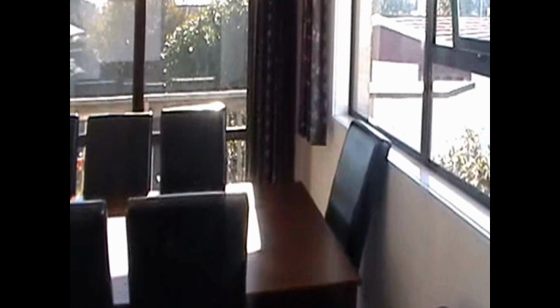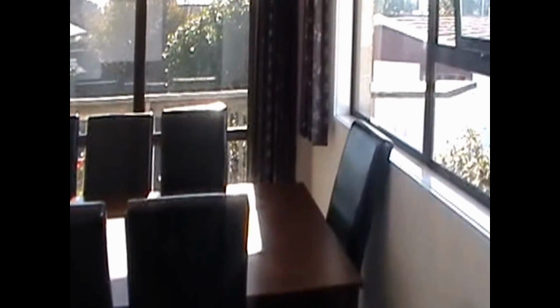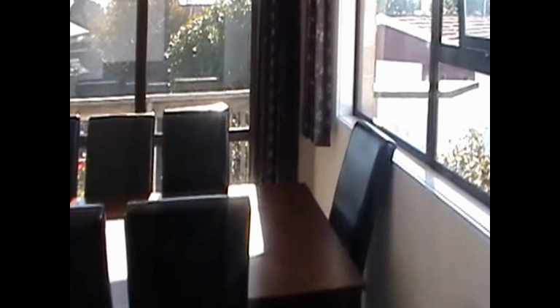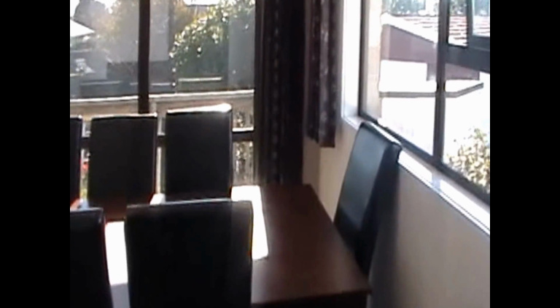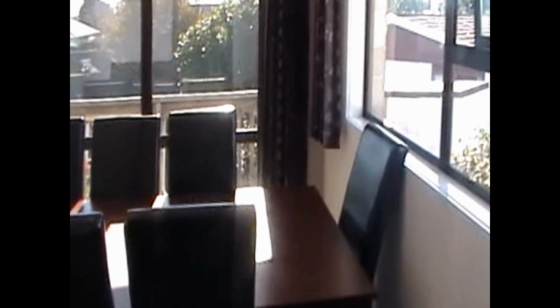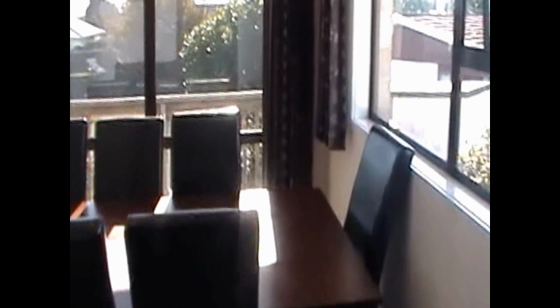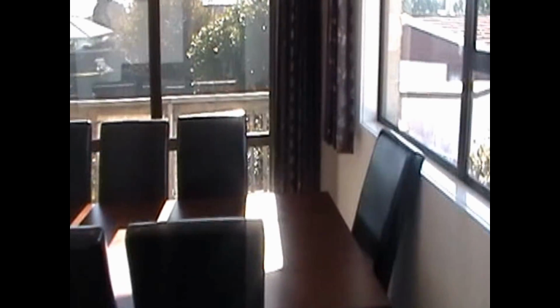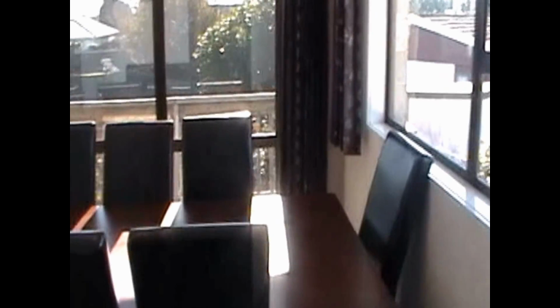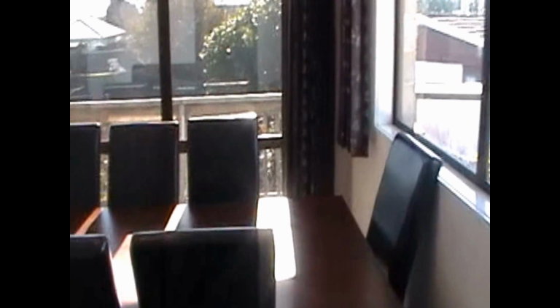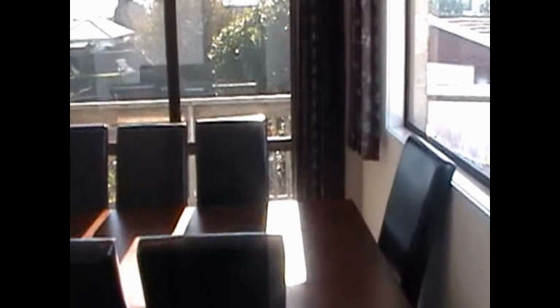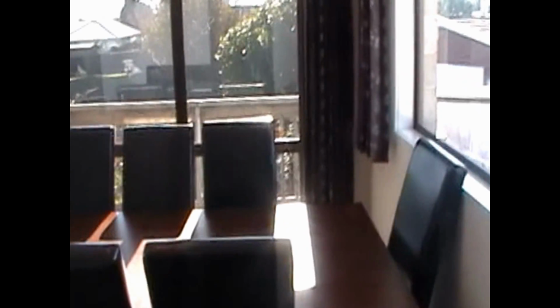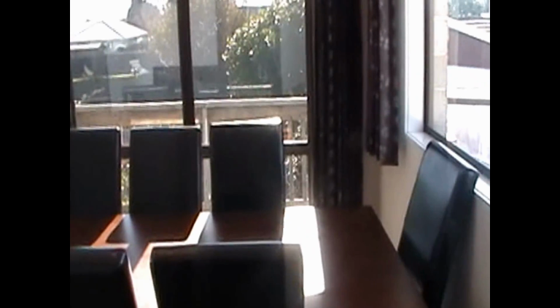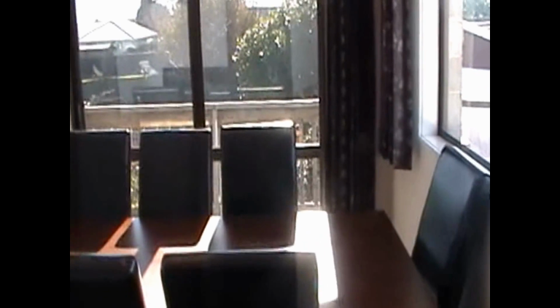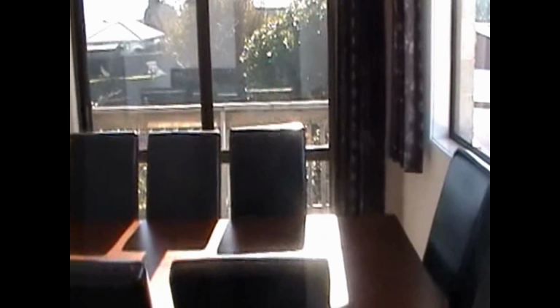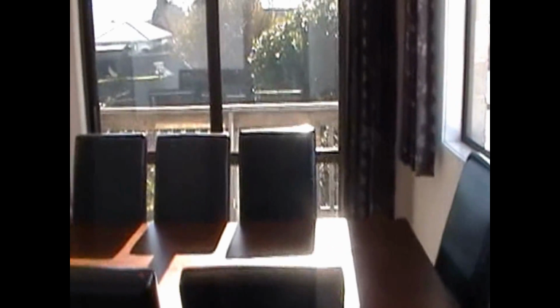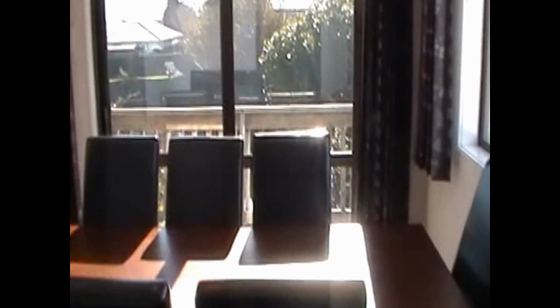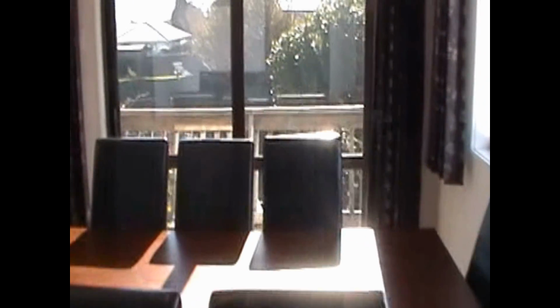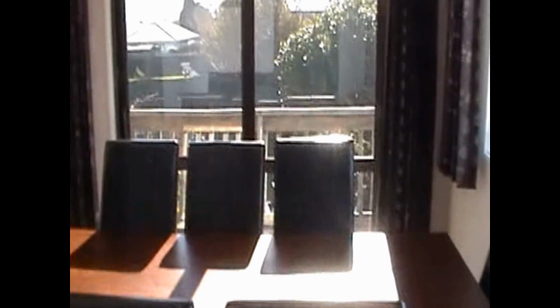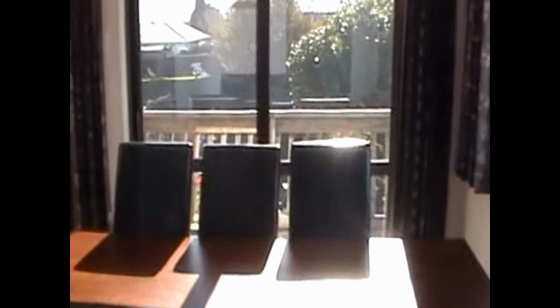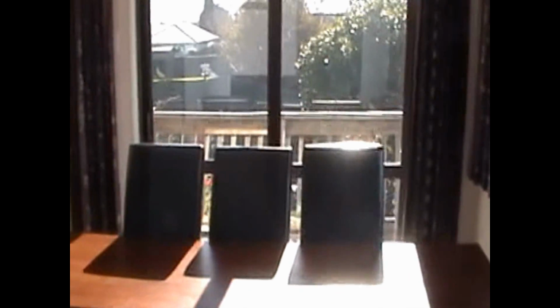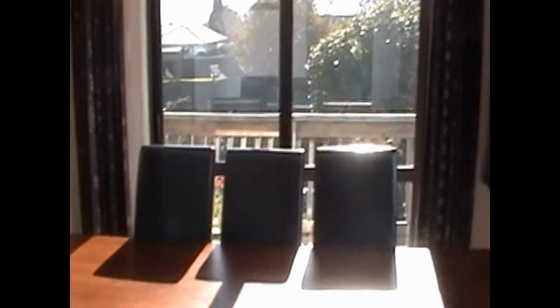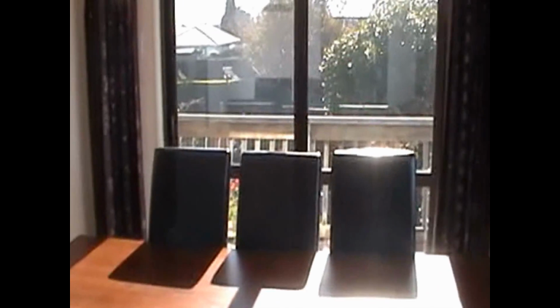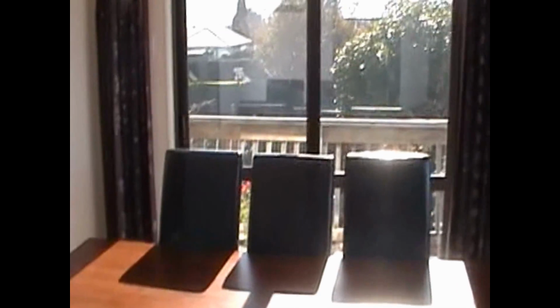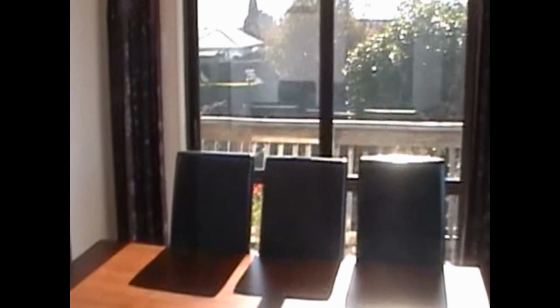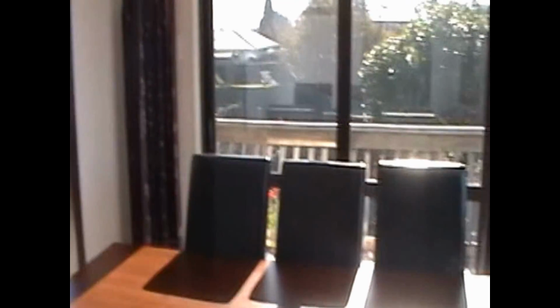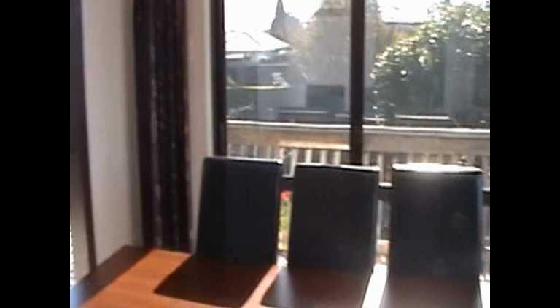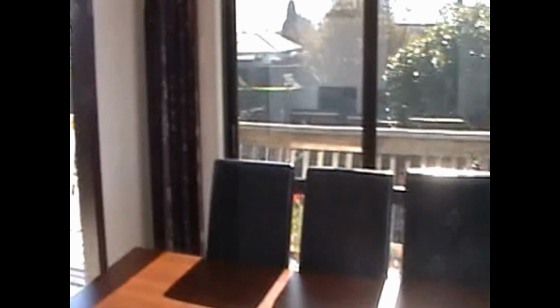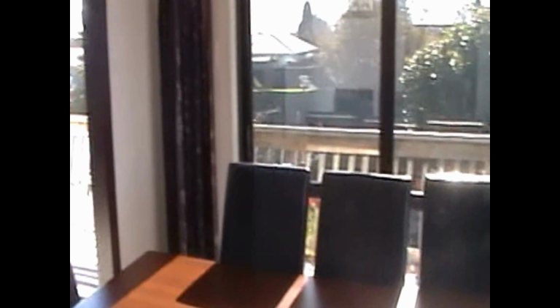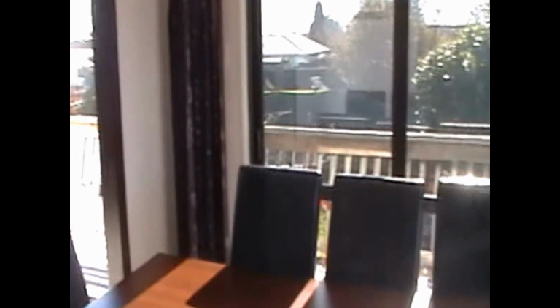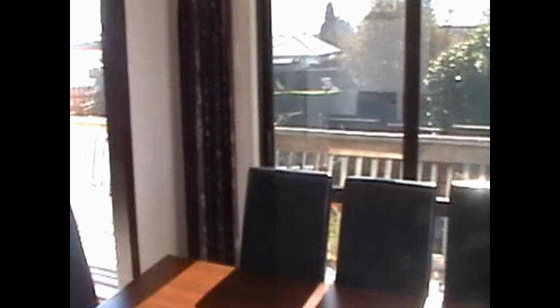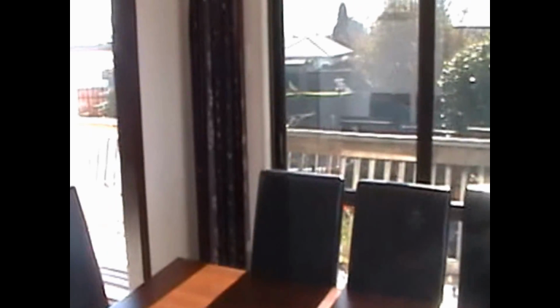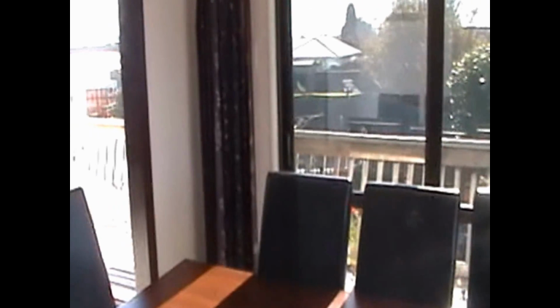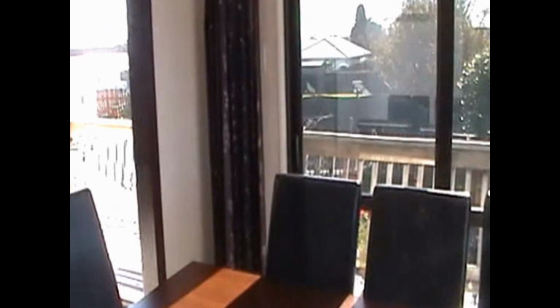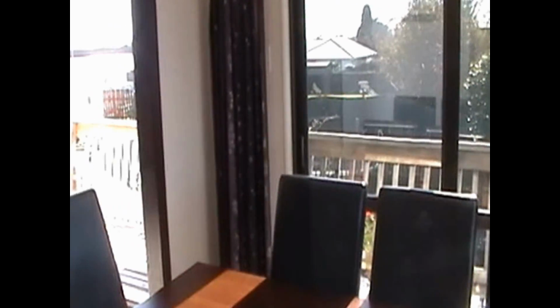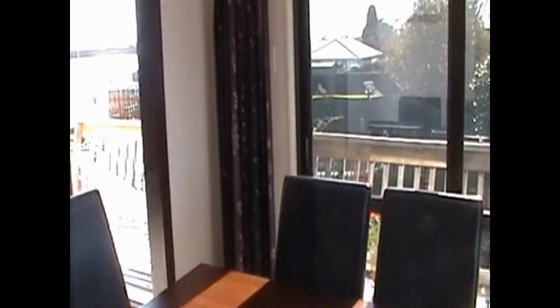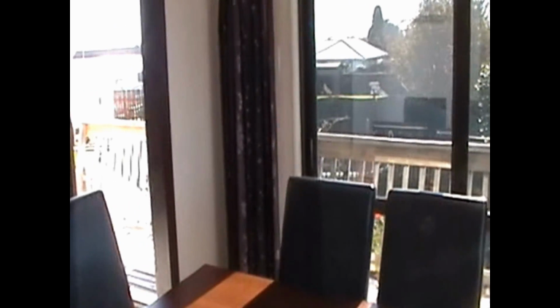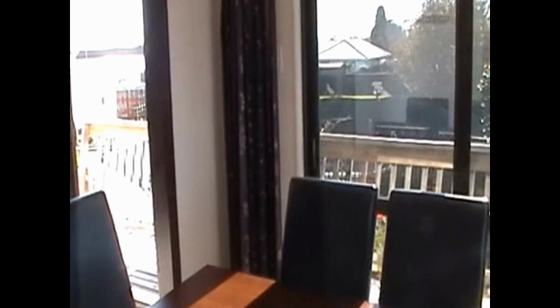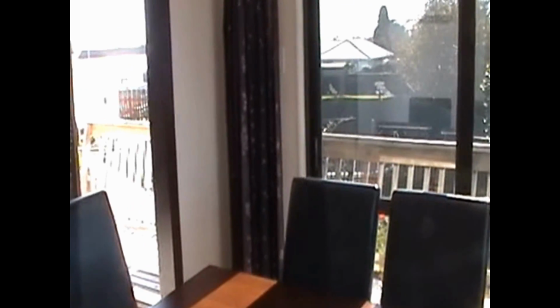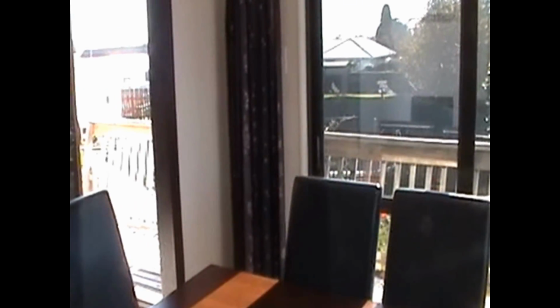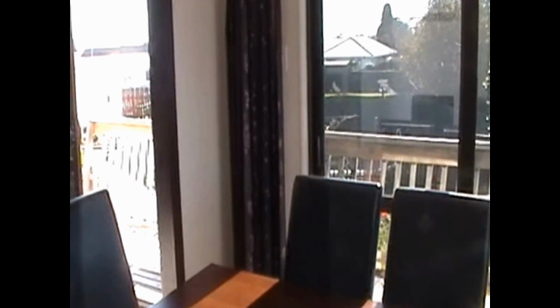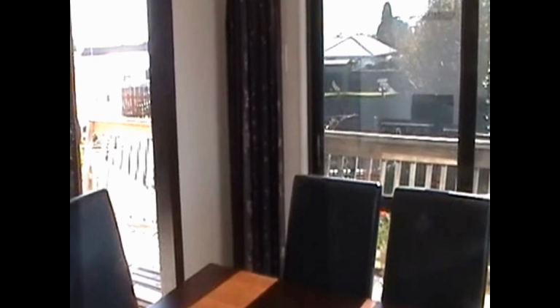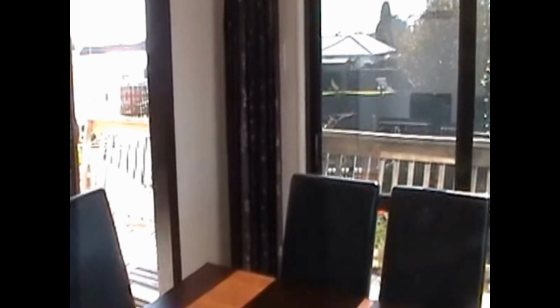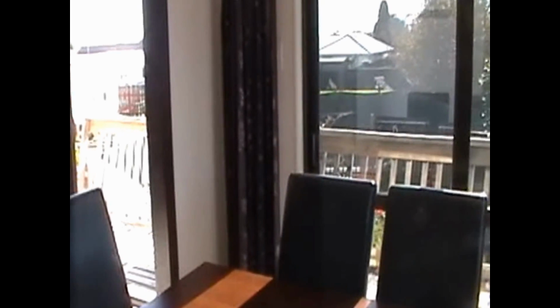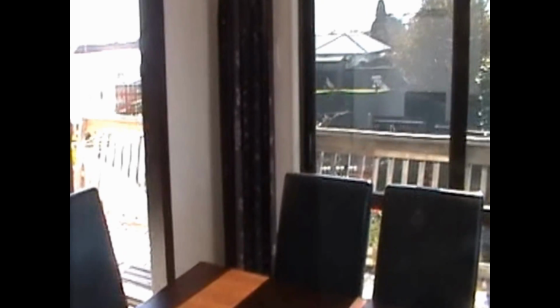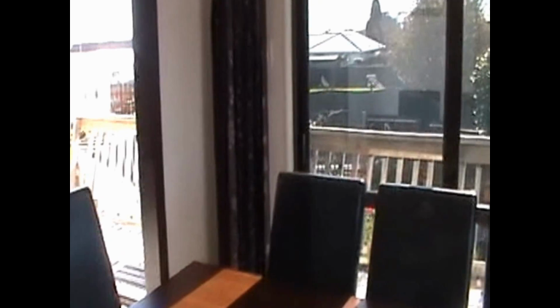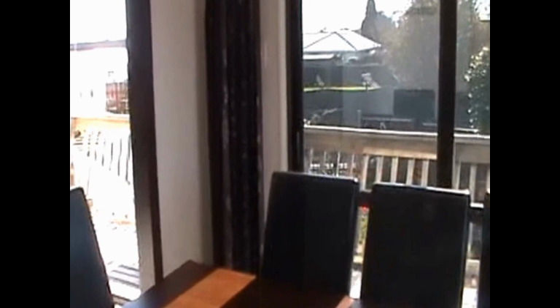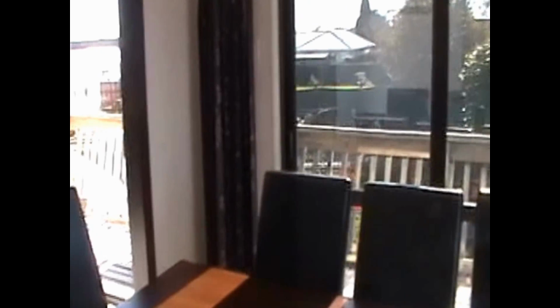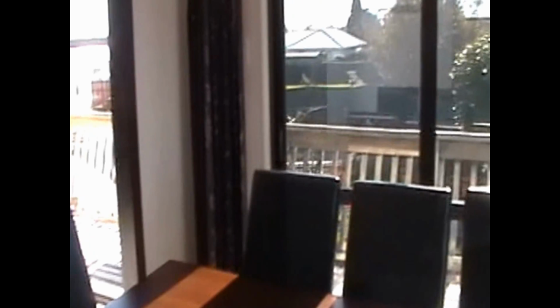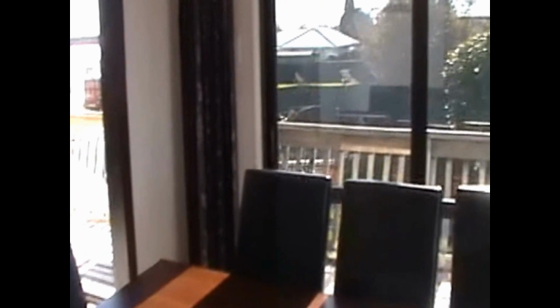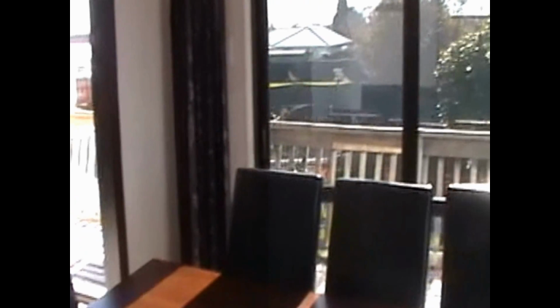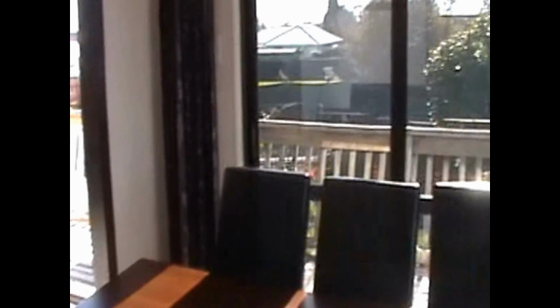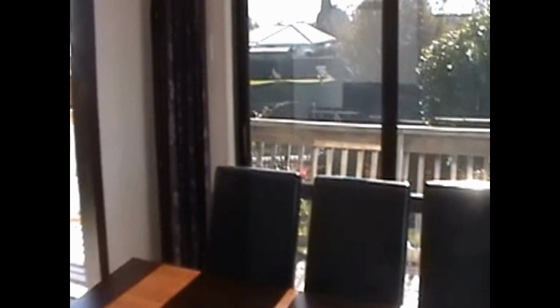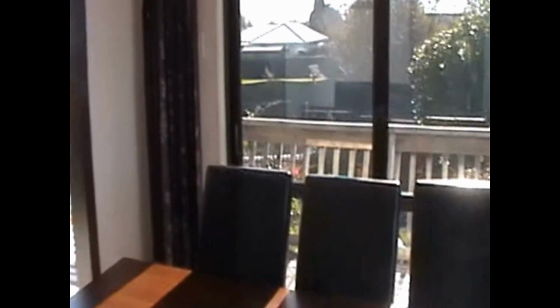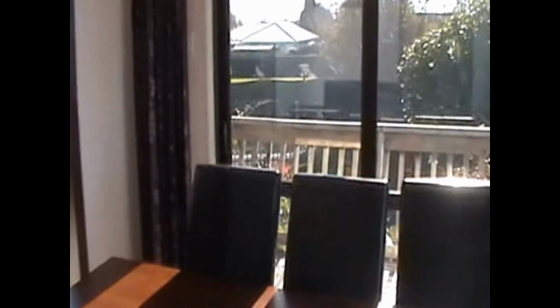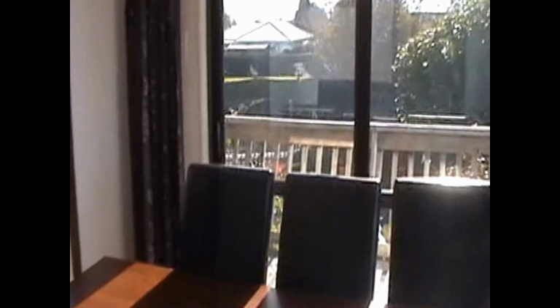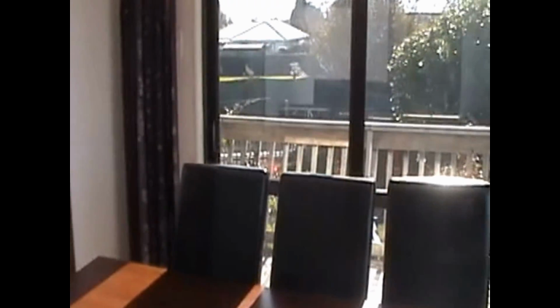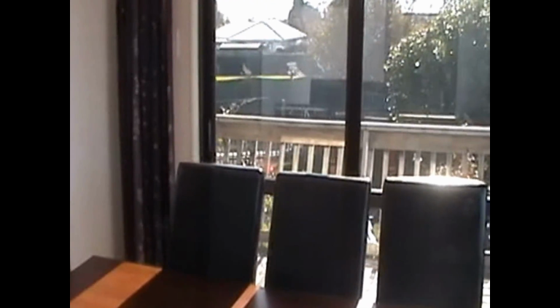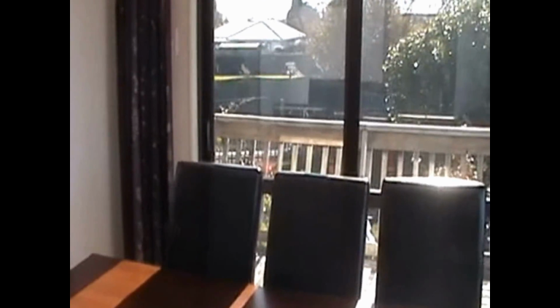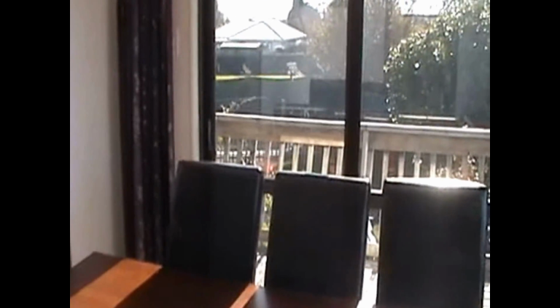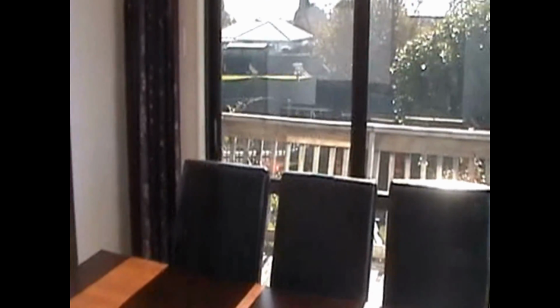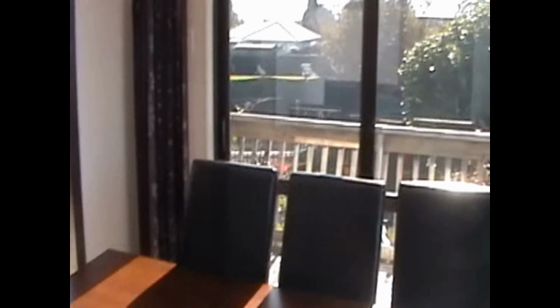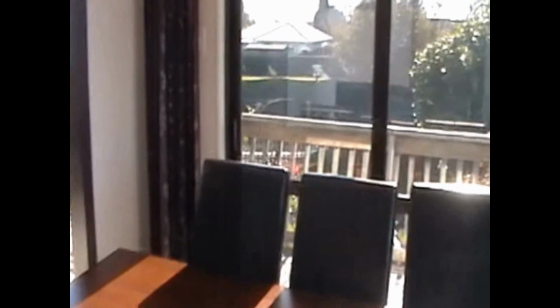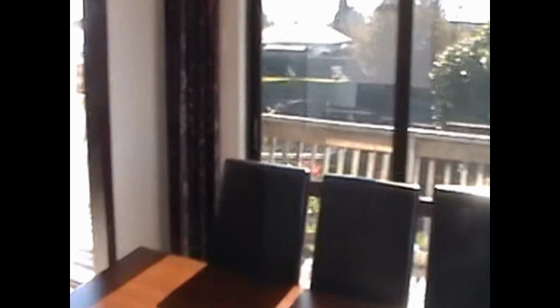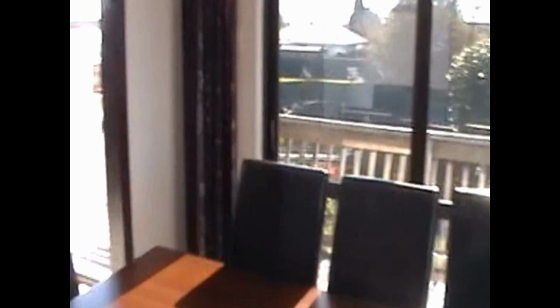Straight in to your dining room. This is a really light, airy dining room. Got a ranch slider there that leads out to the deck.